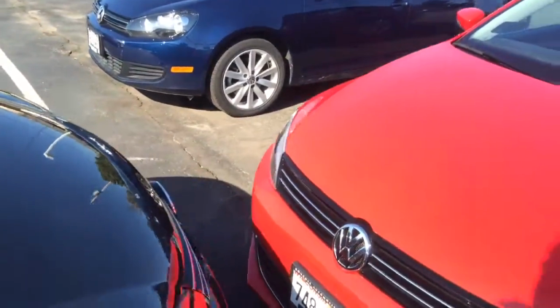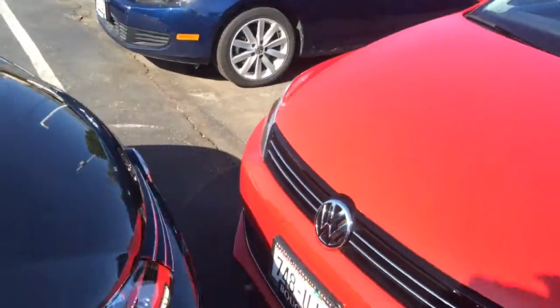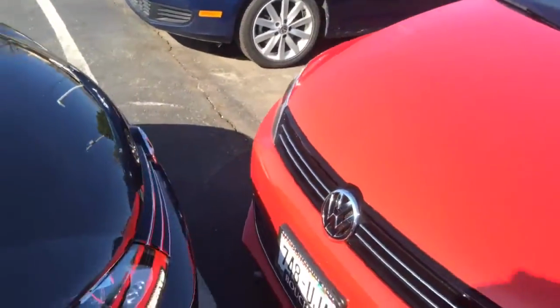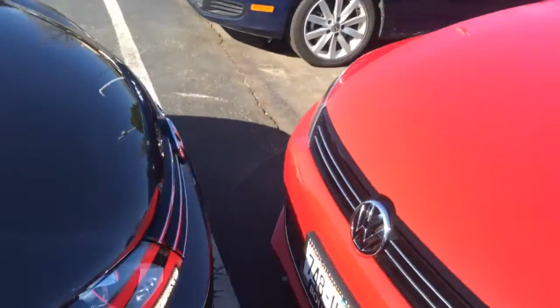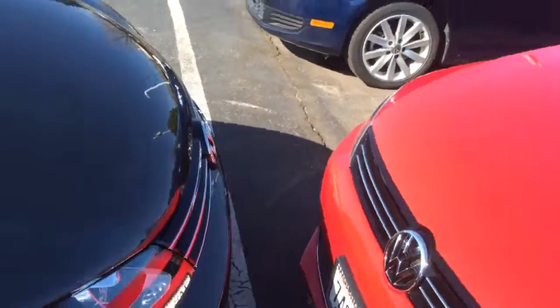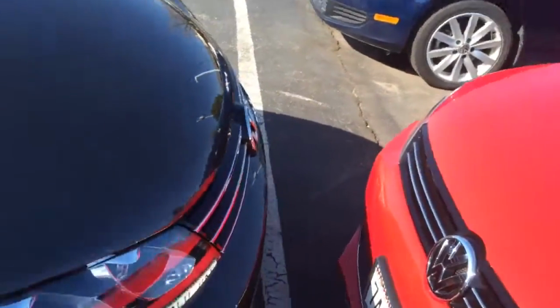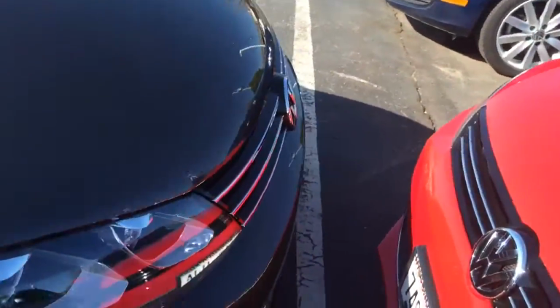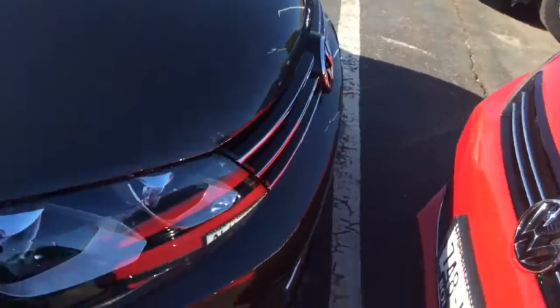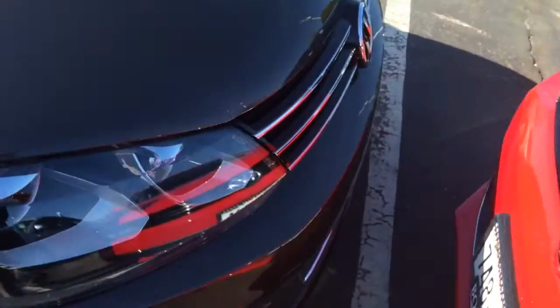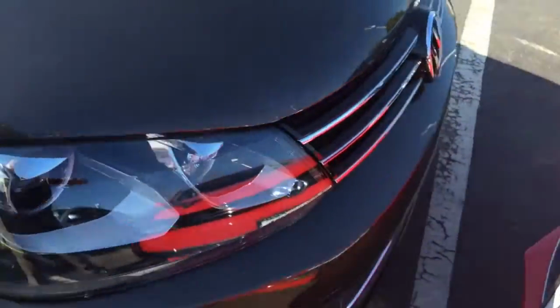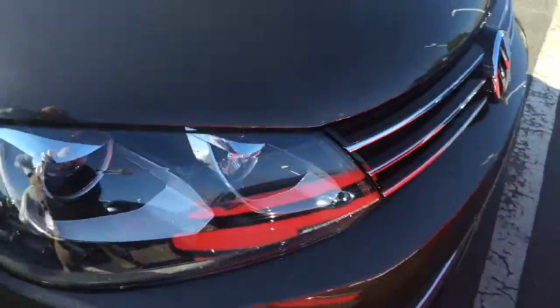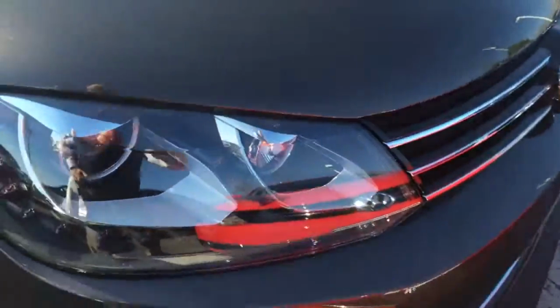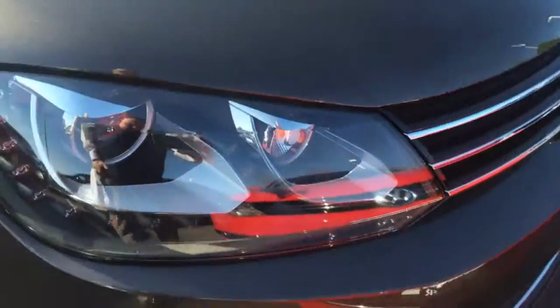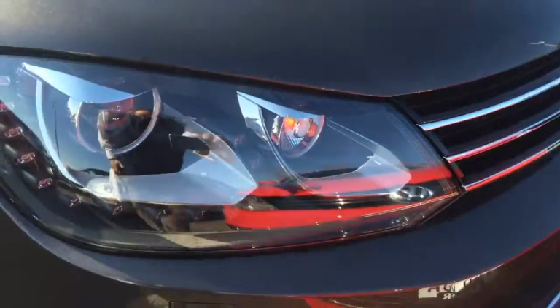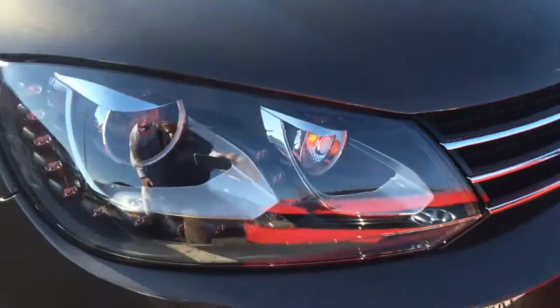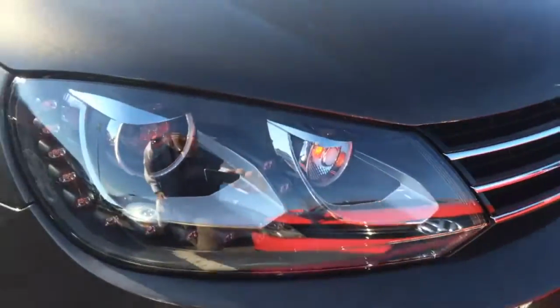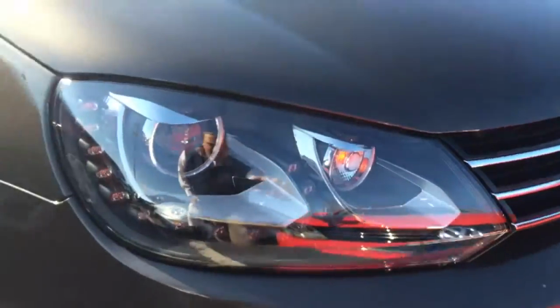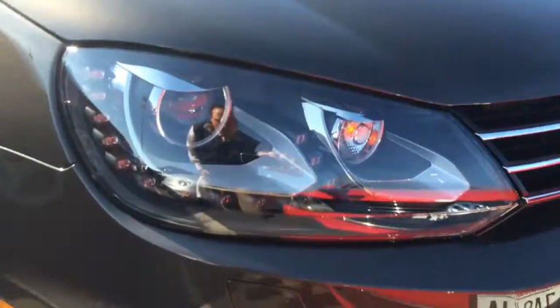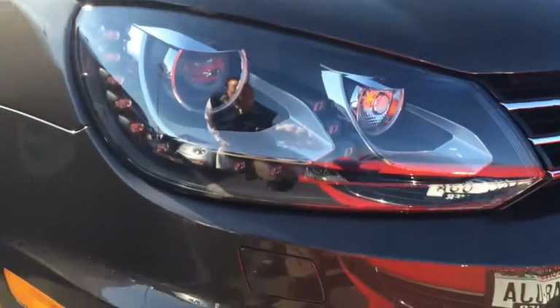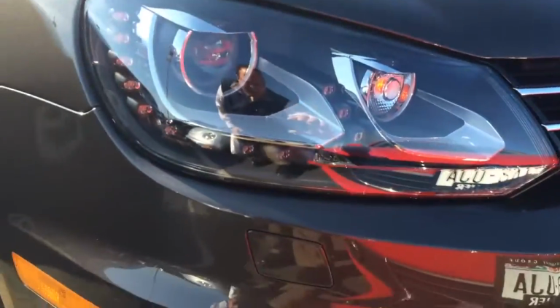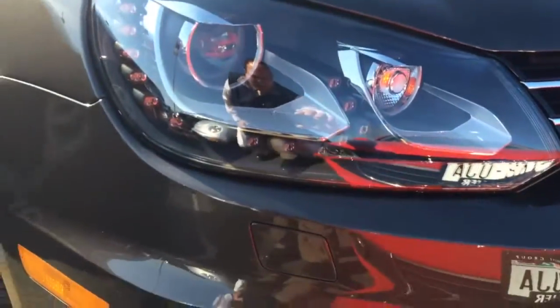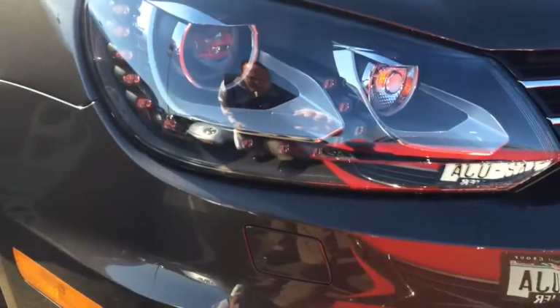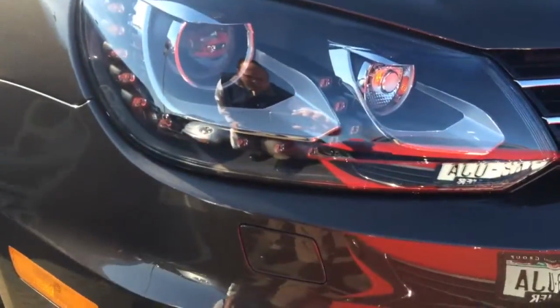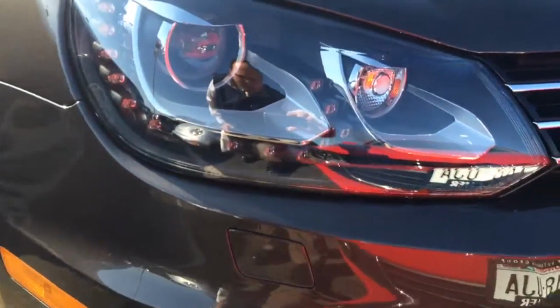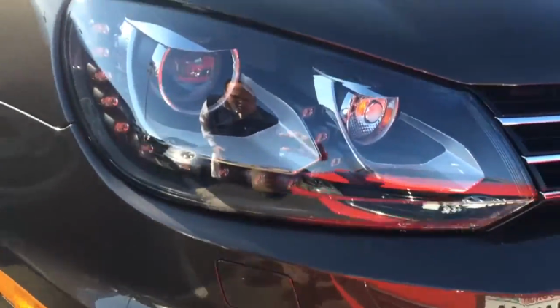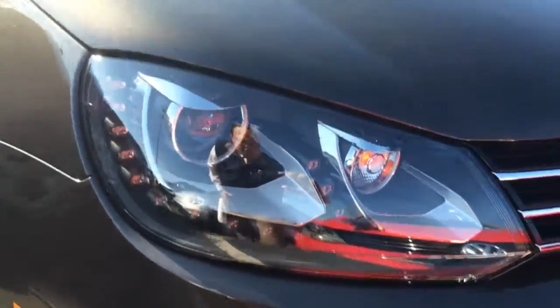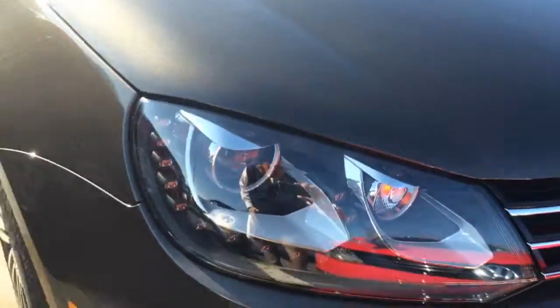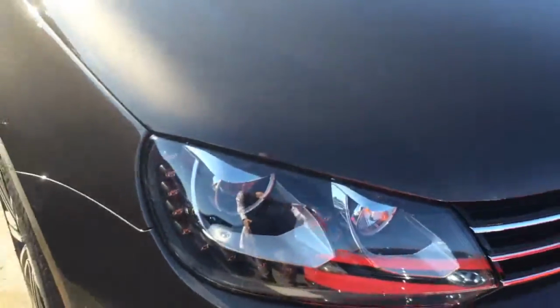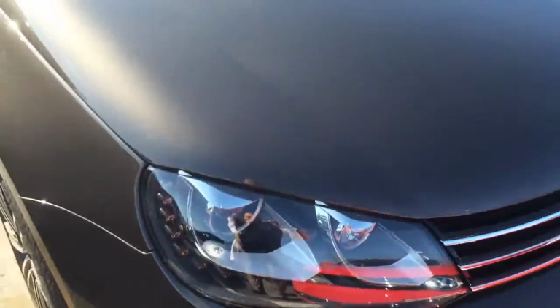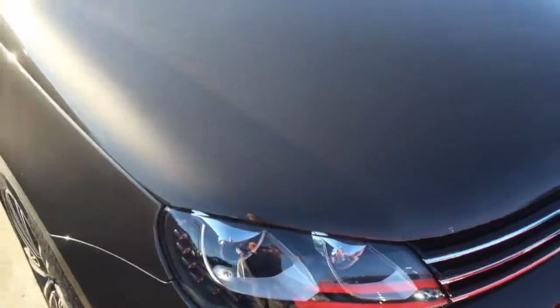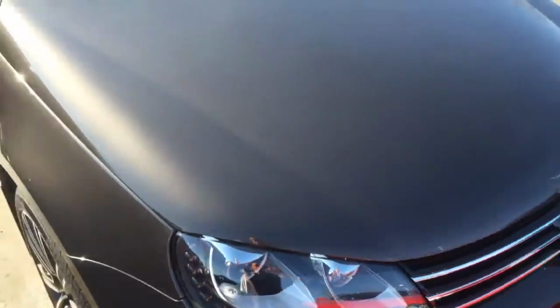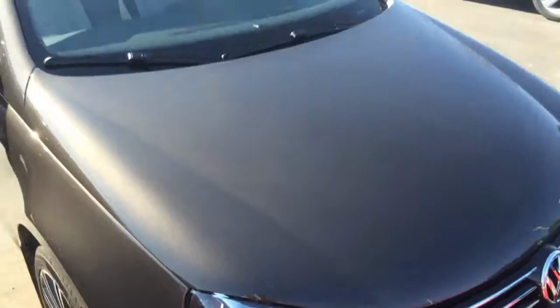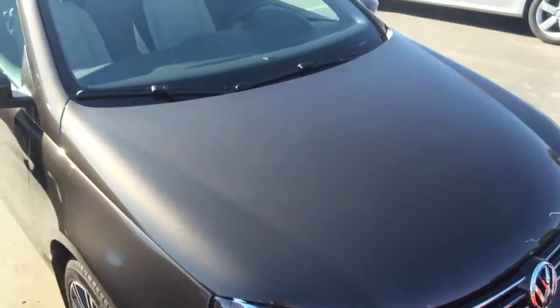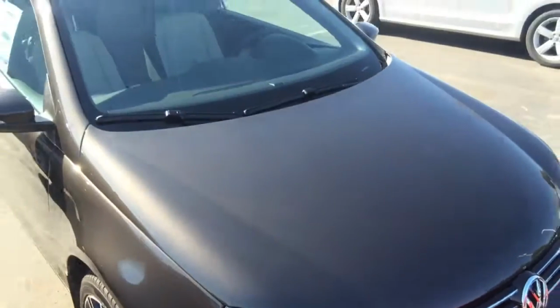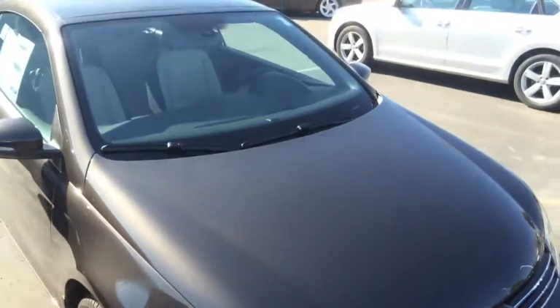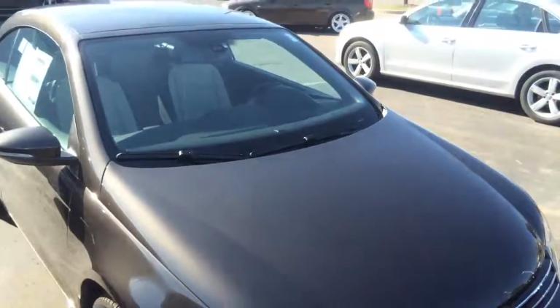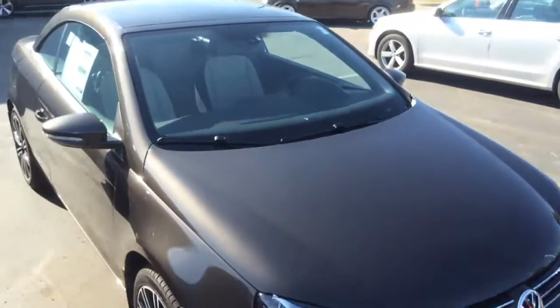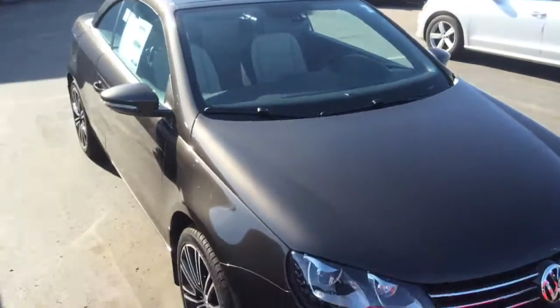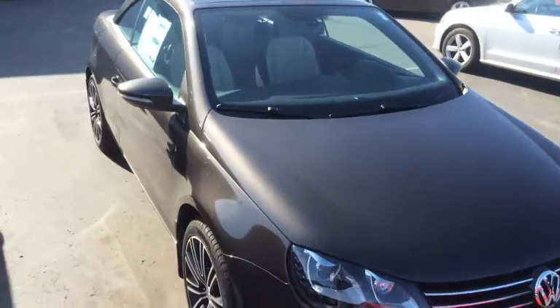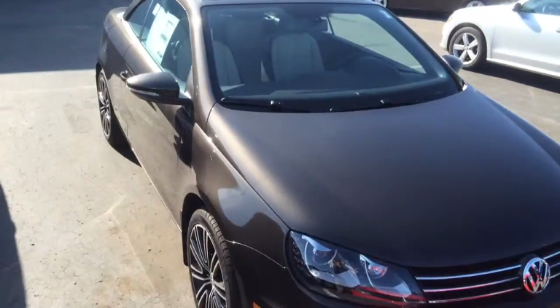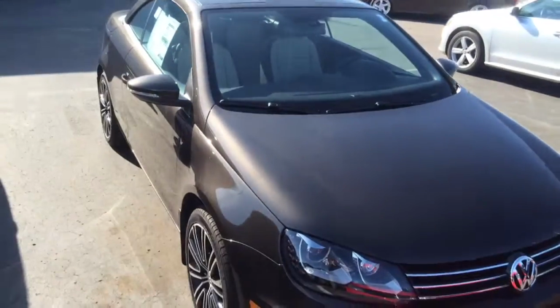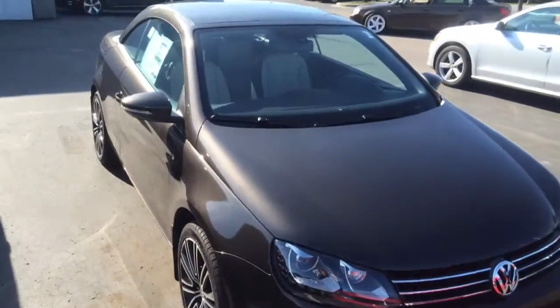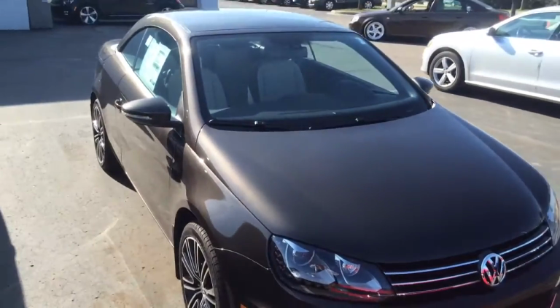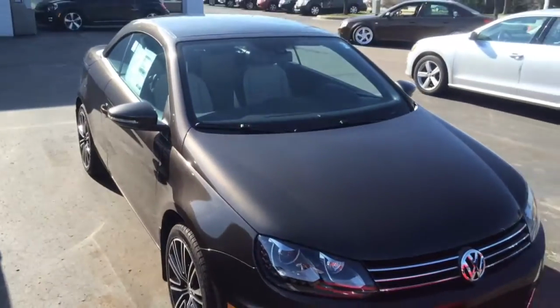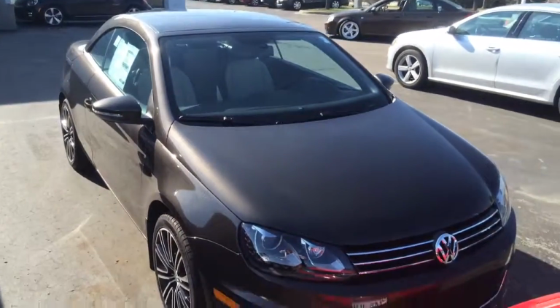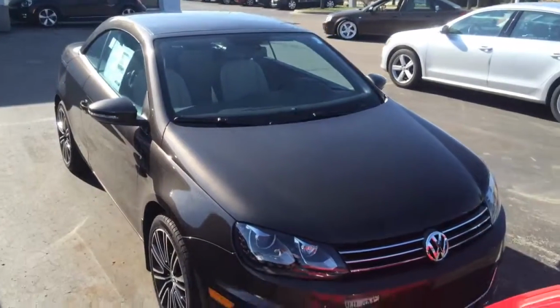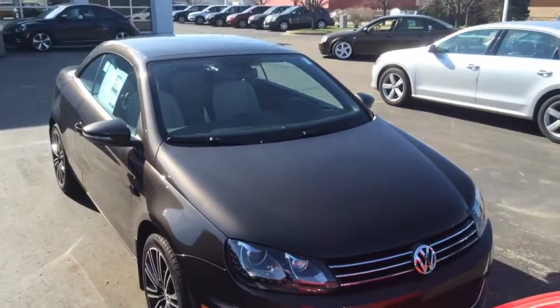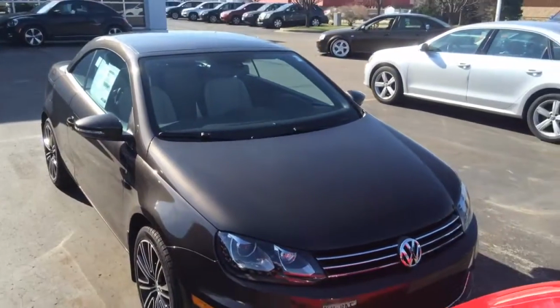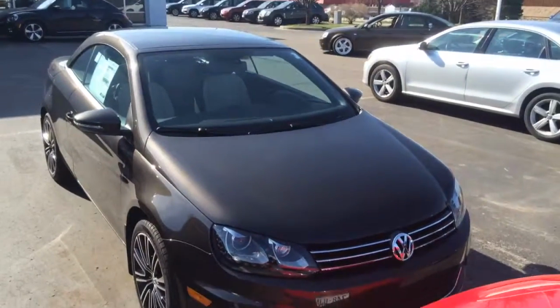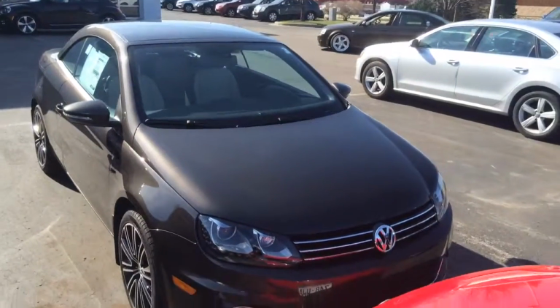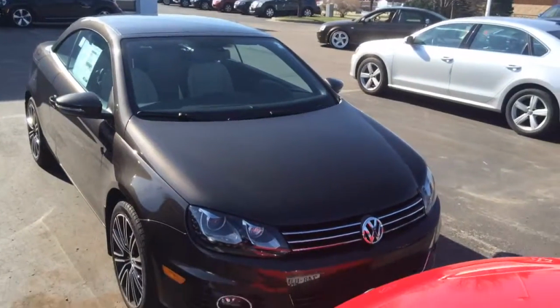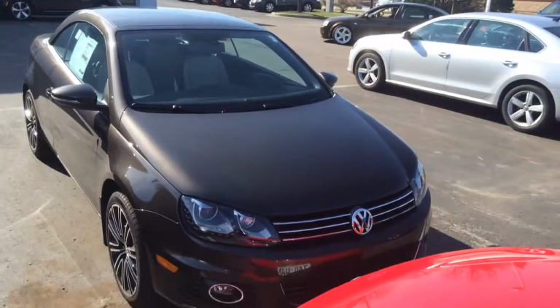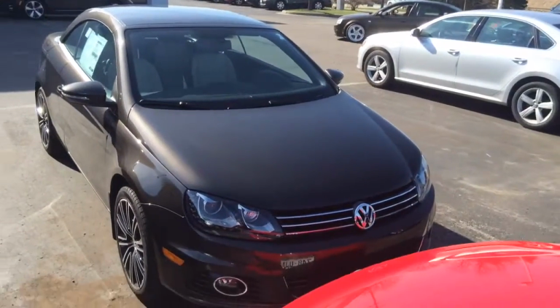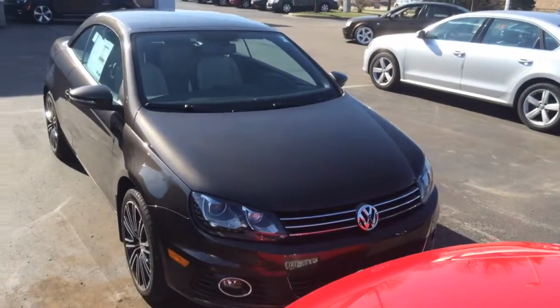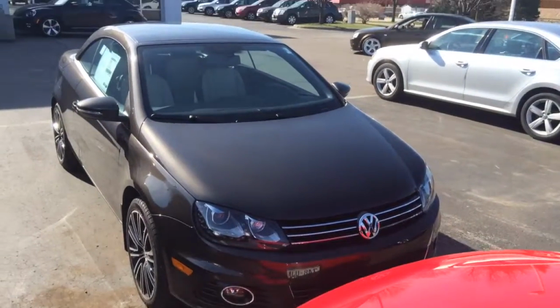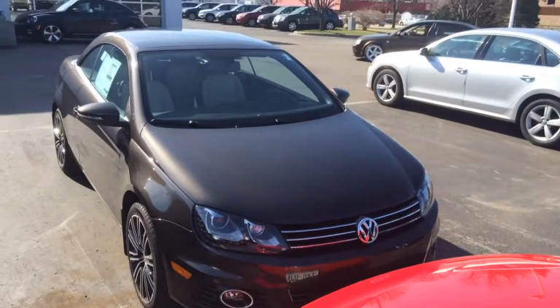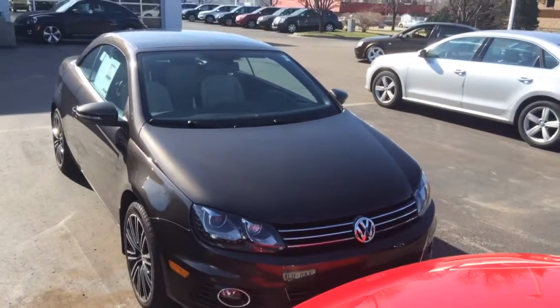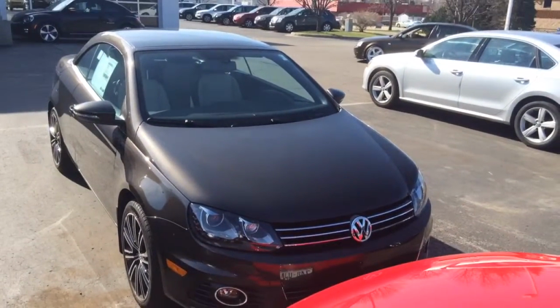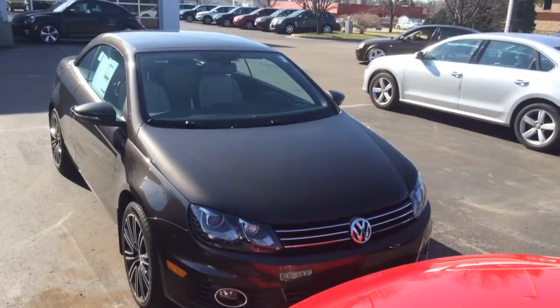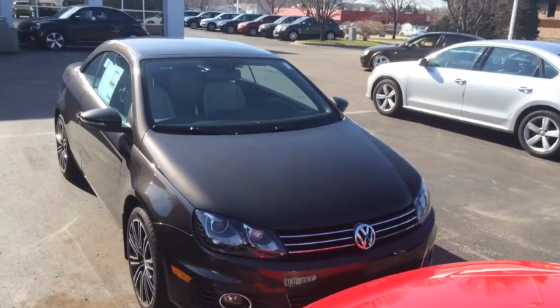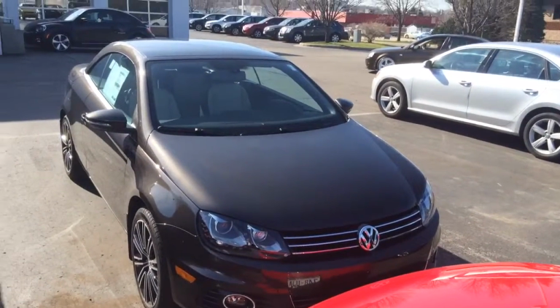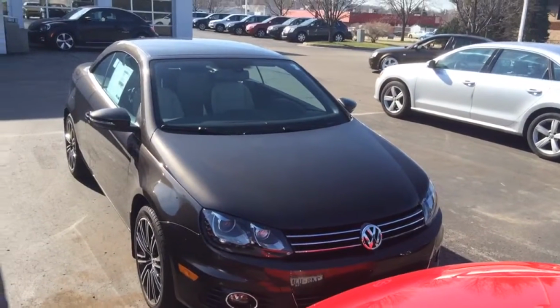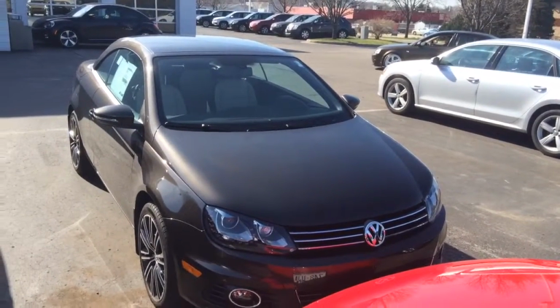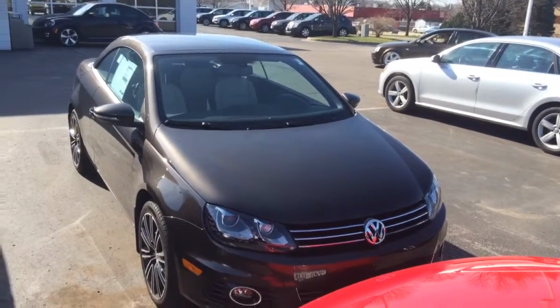It's got the LED daytime running lights with the auto-focusing front headlights. It's a beautiful car and it's here. Look forward to meeting you, sir.